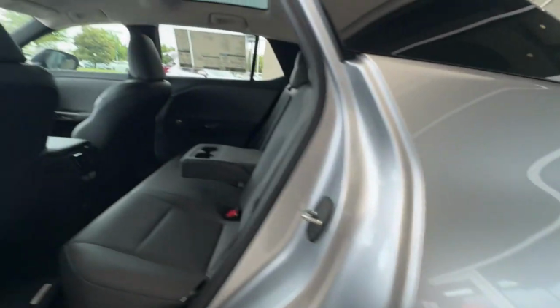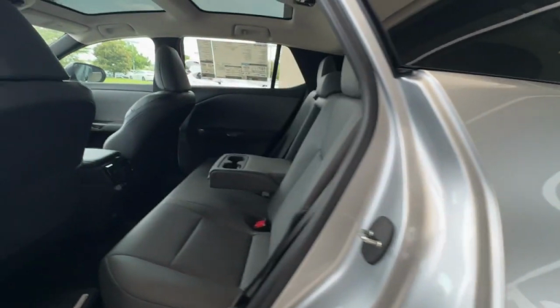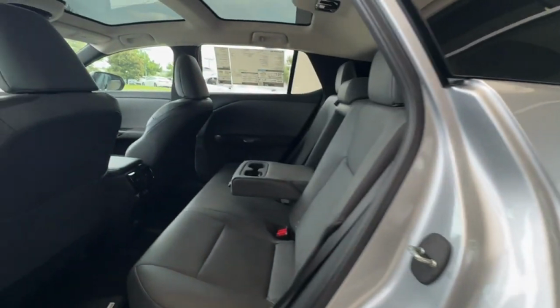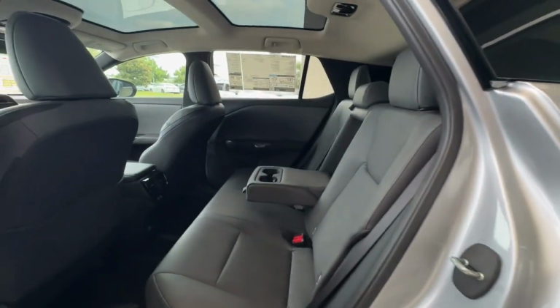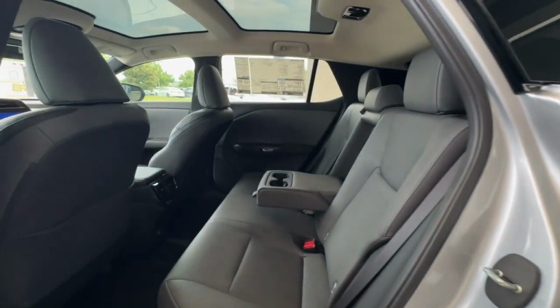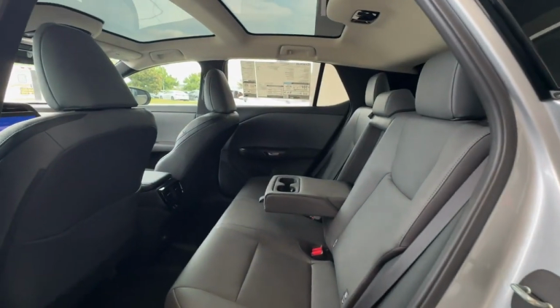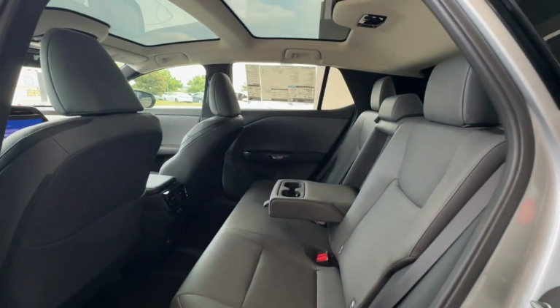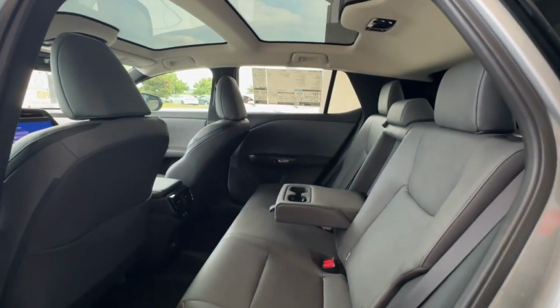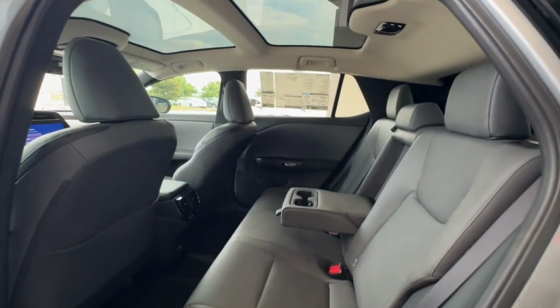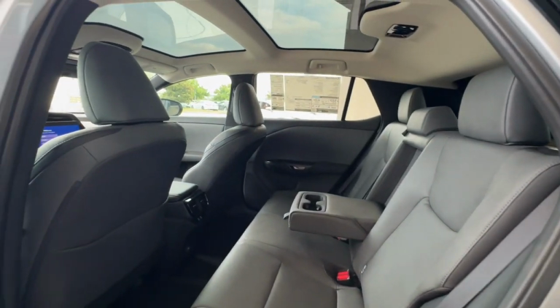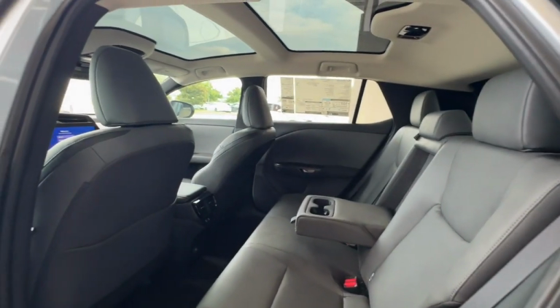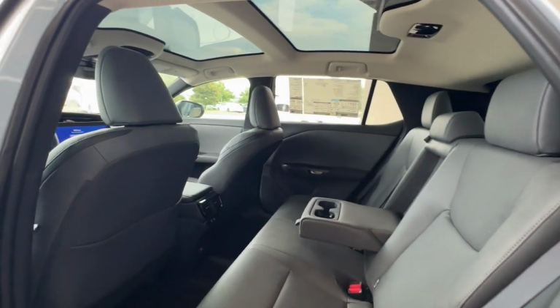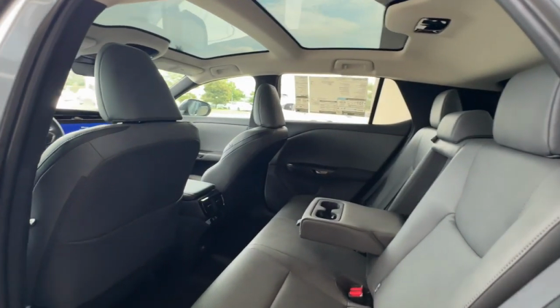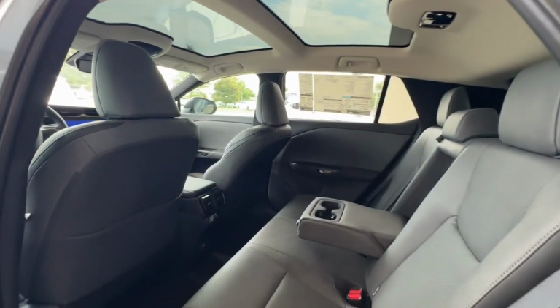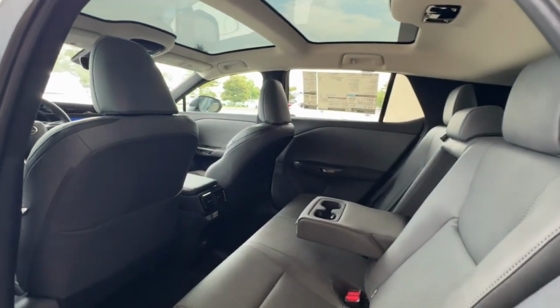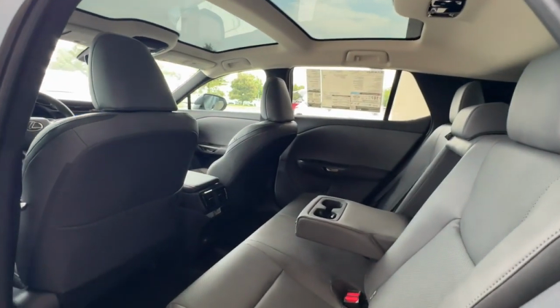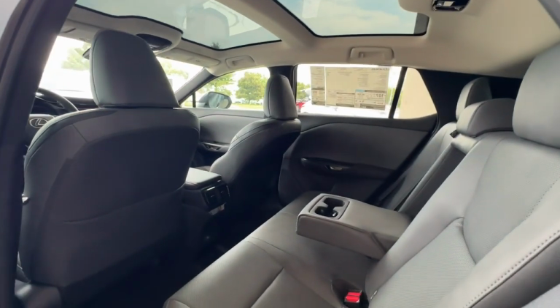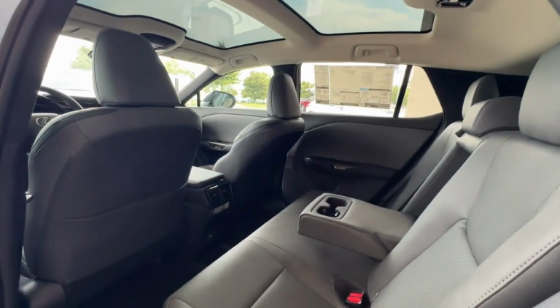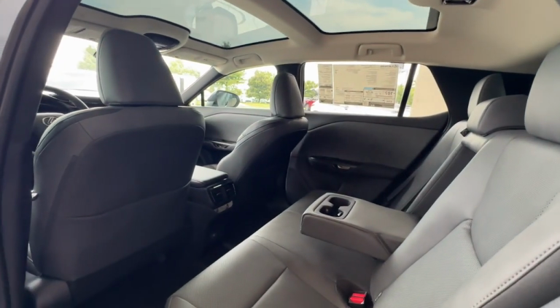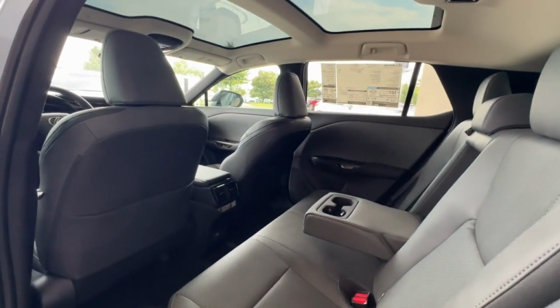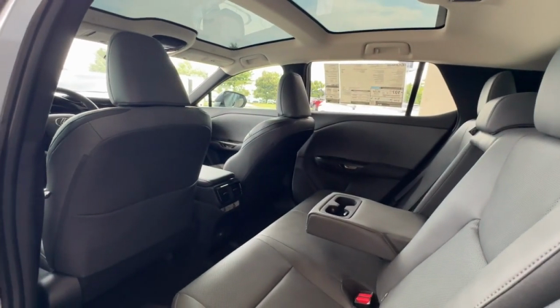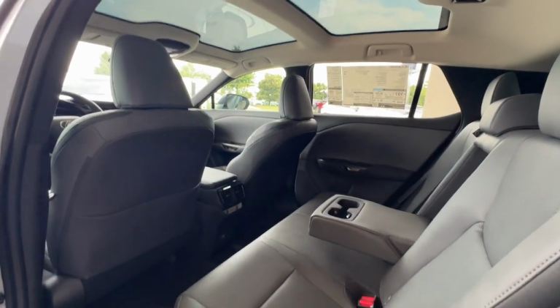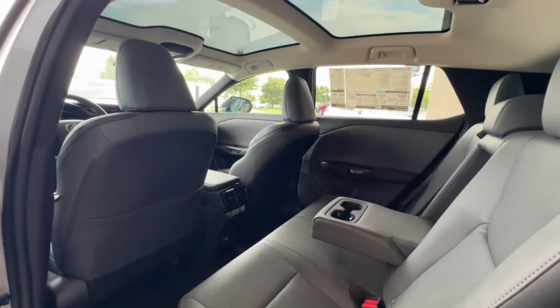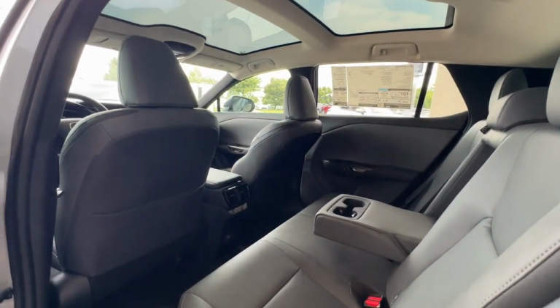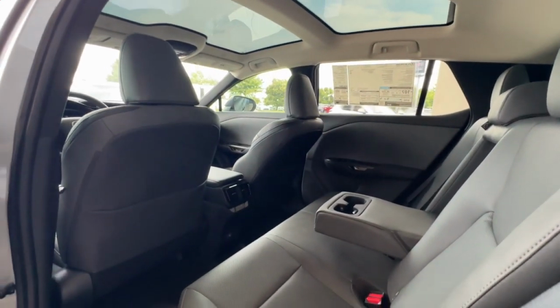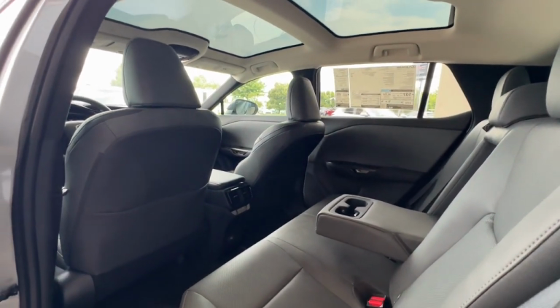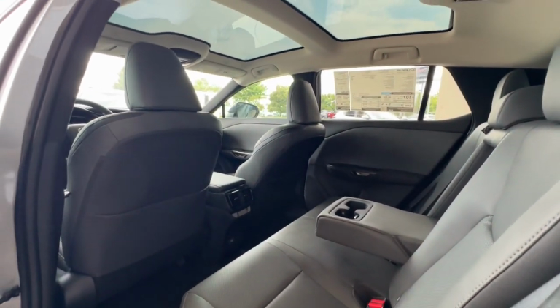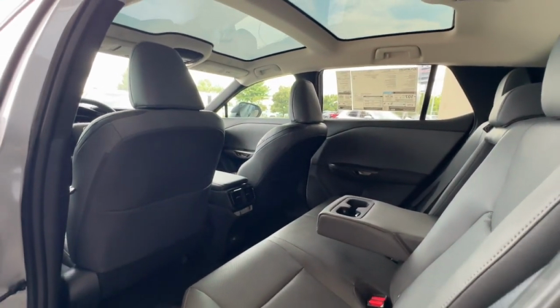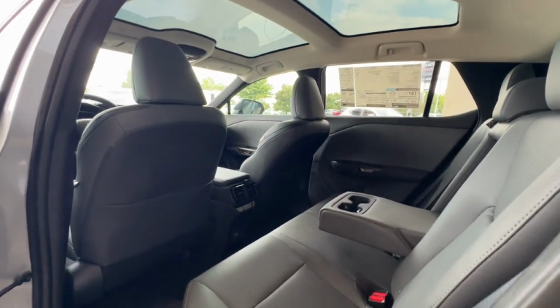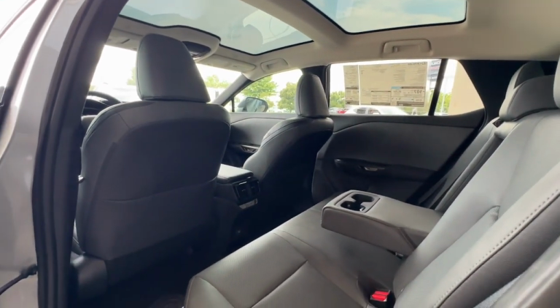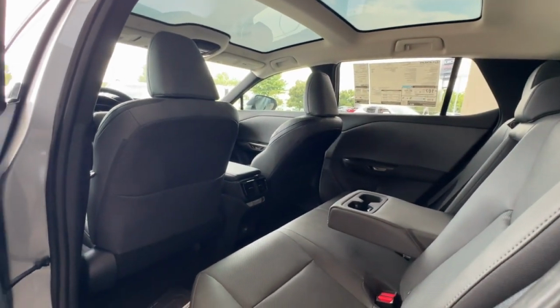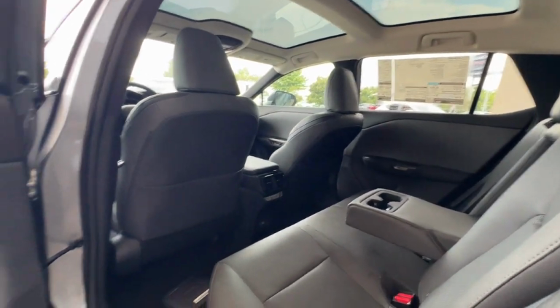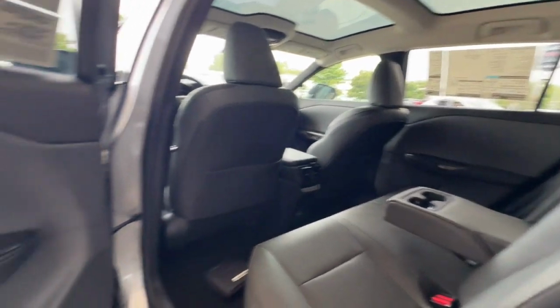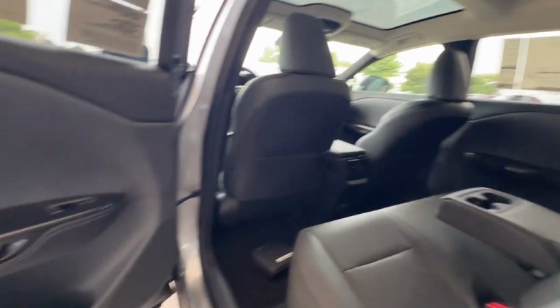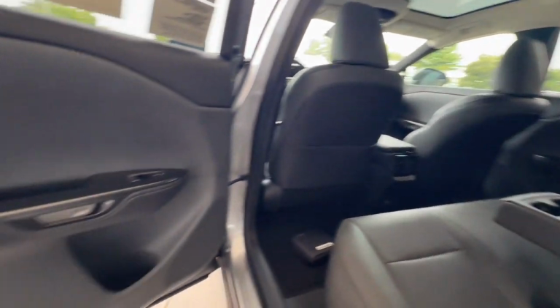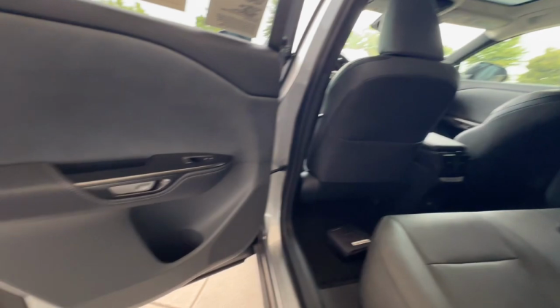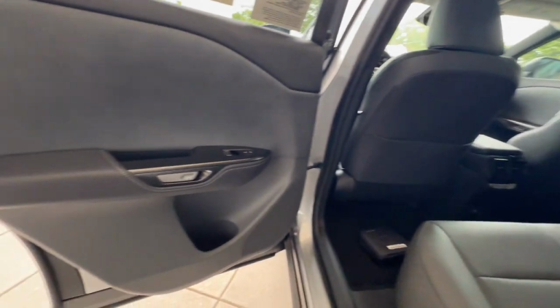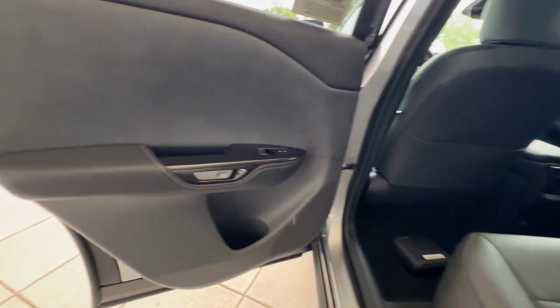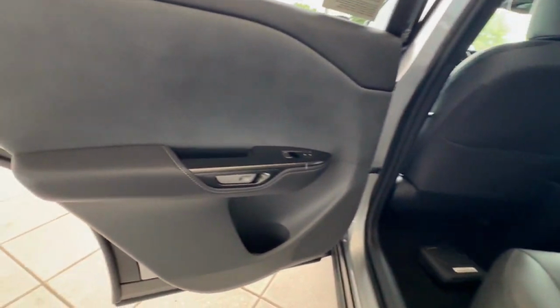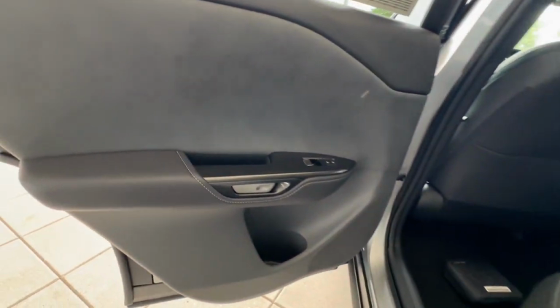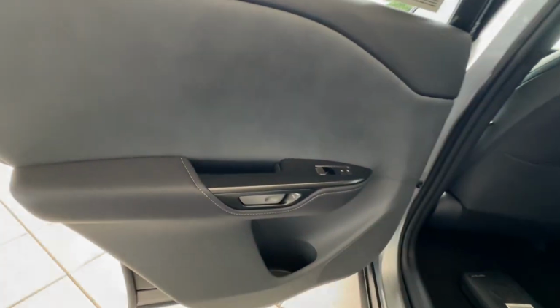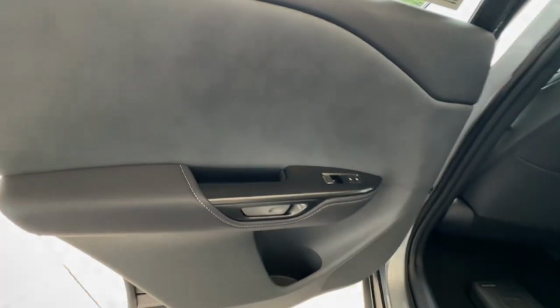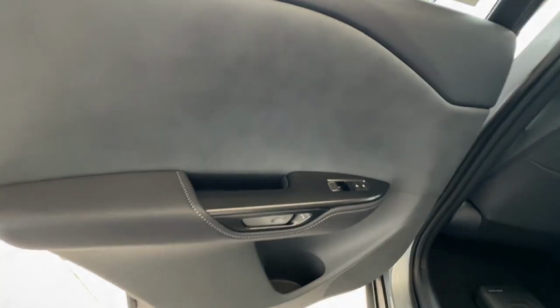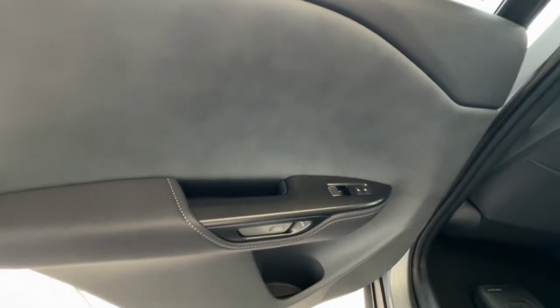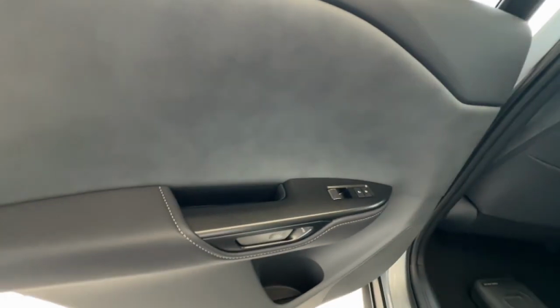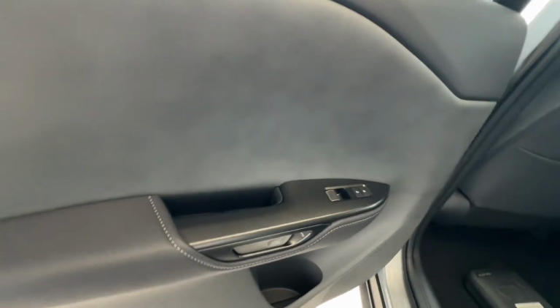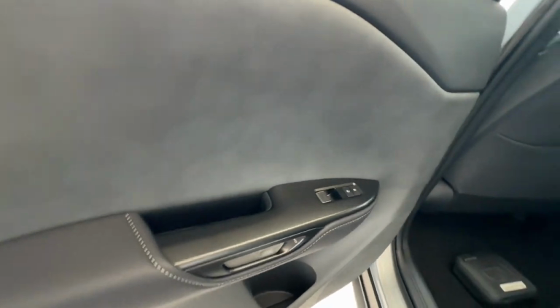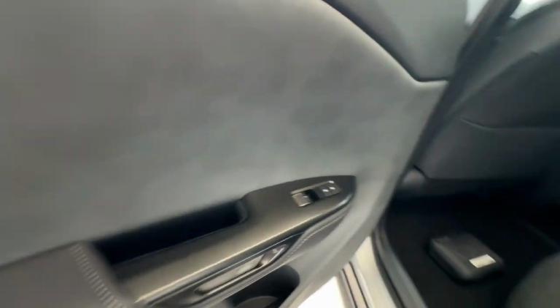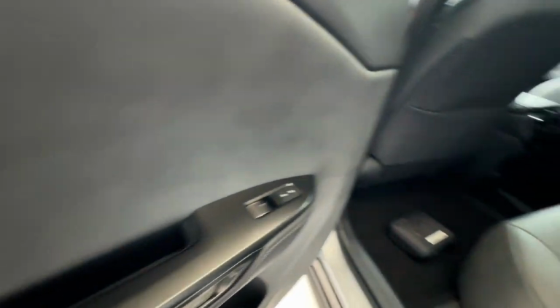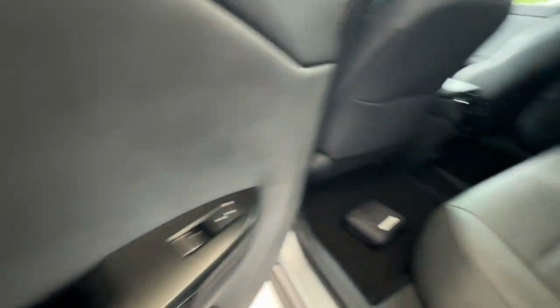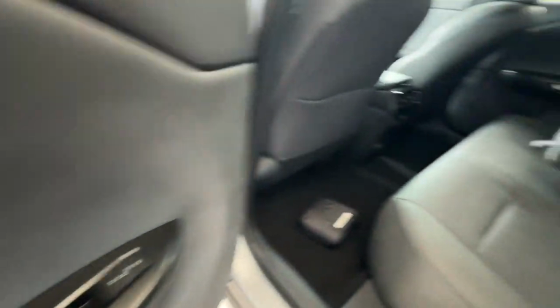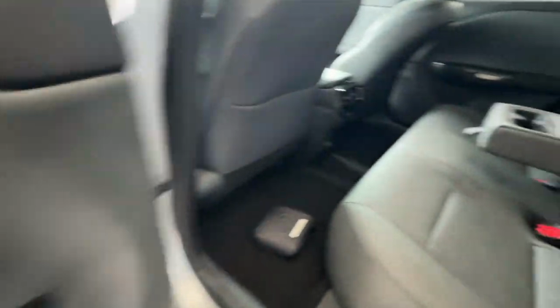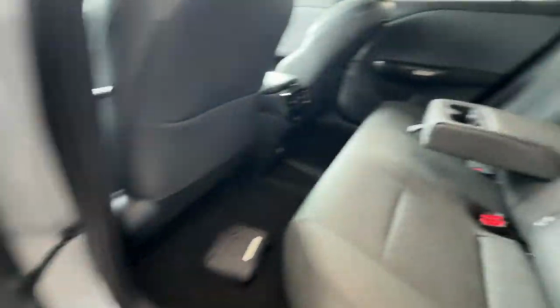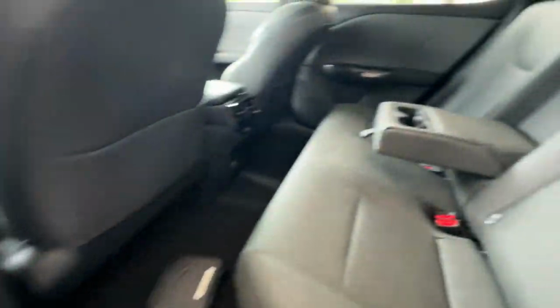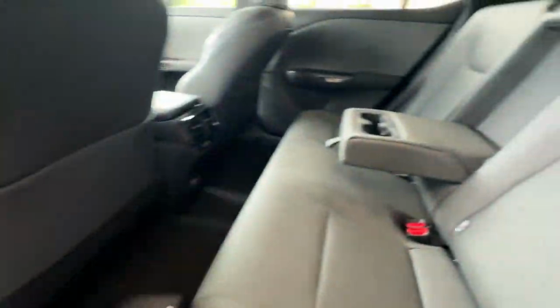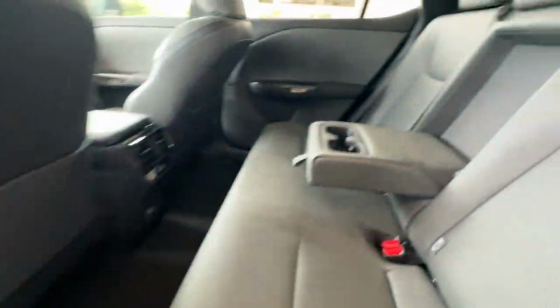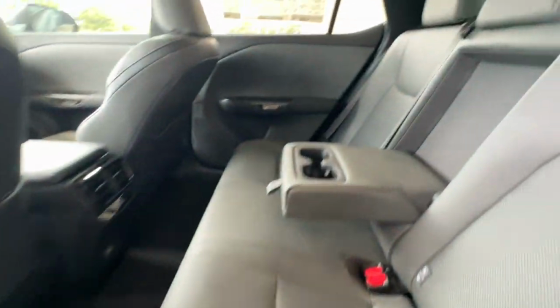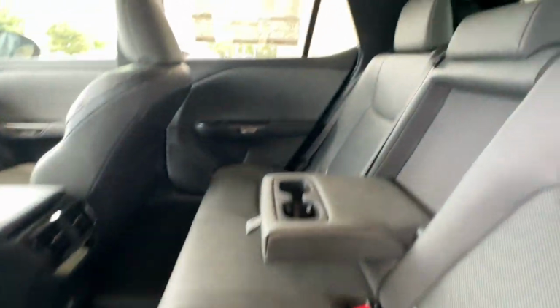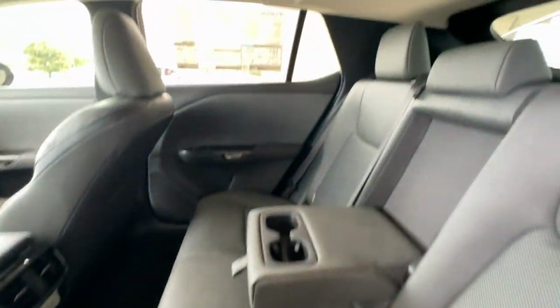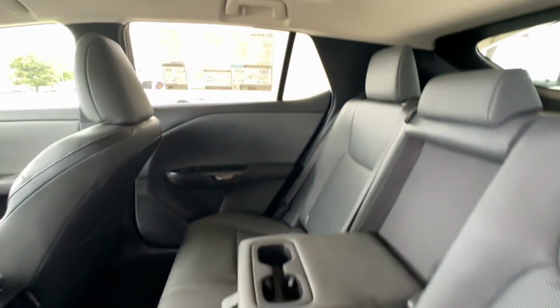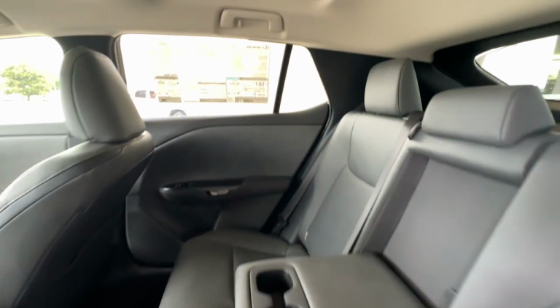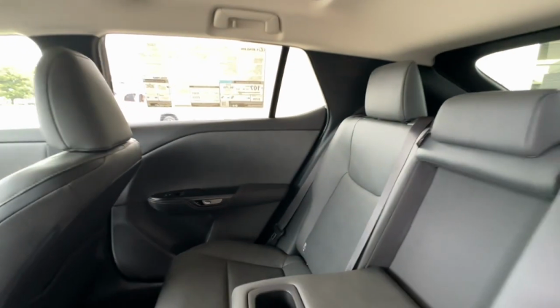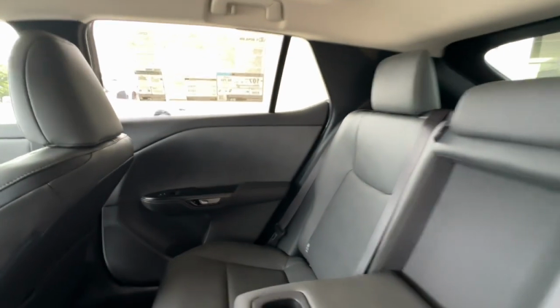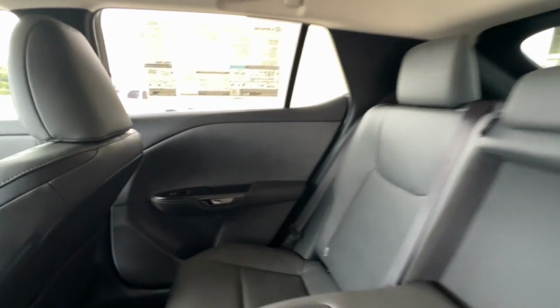Look ahead to a bold, bright future in this stunning RZ. Come in for a test drive. Our team will make it the best part of your day.